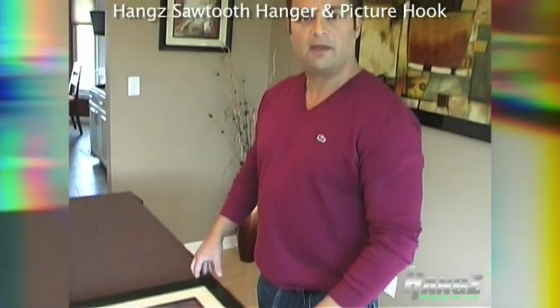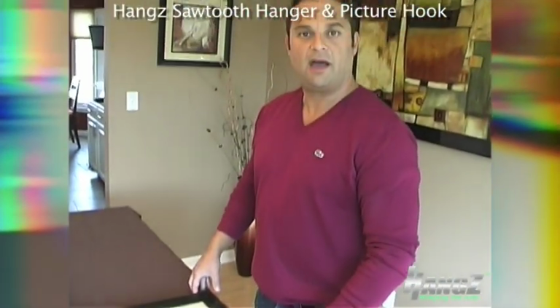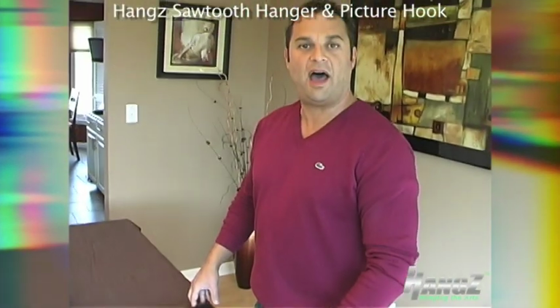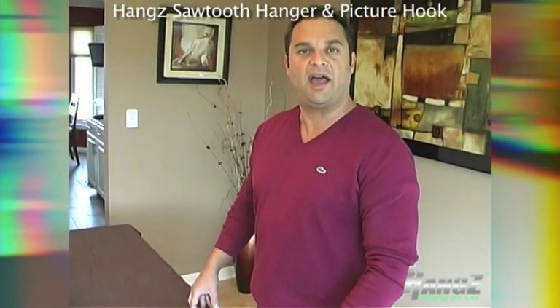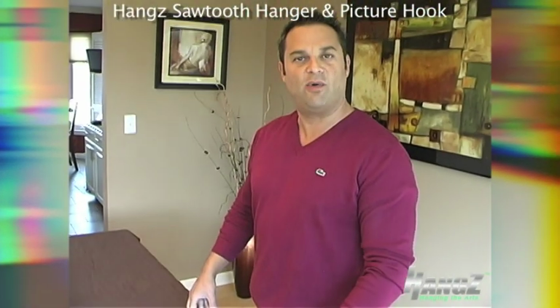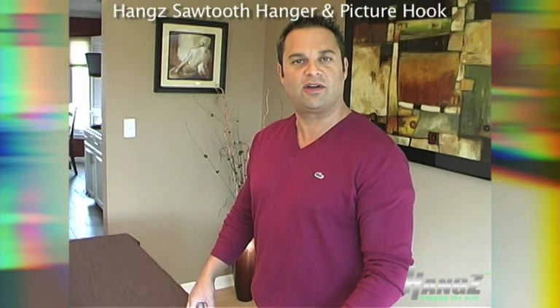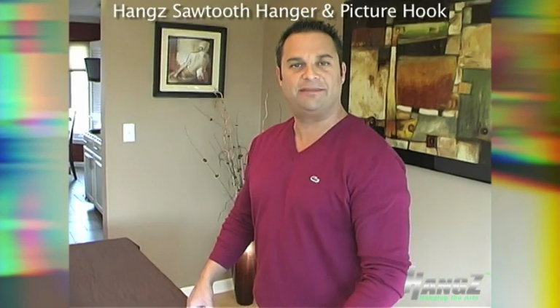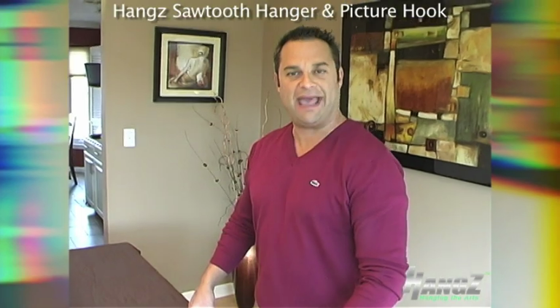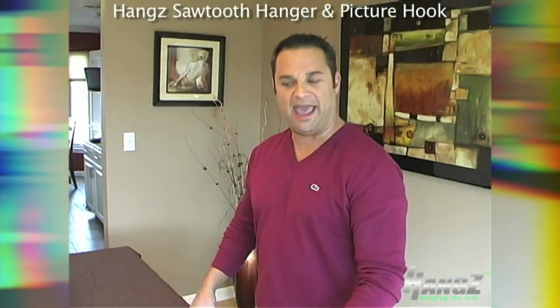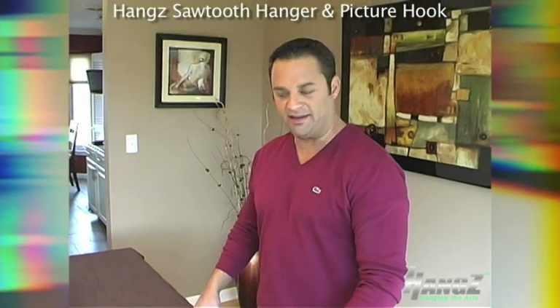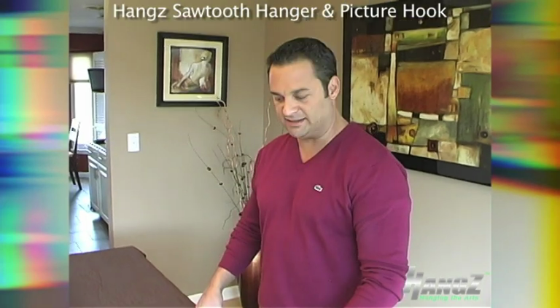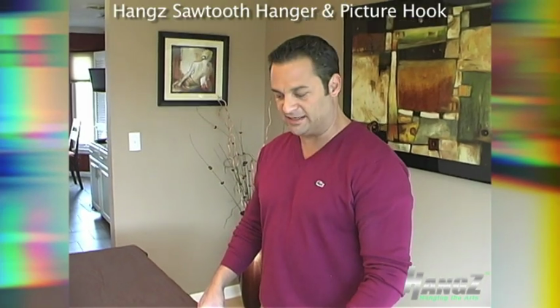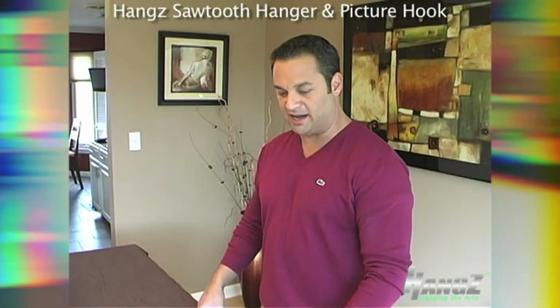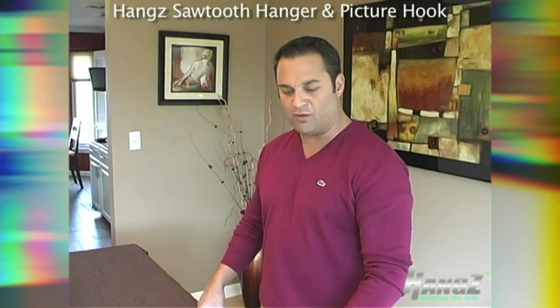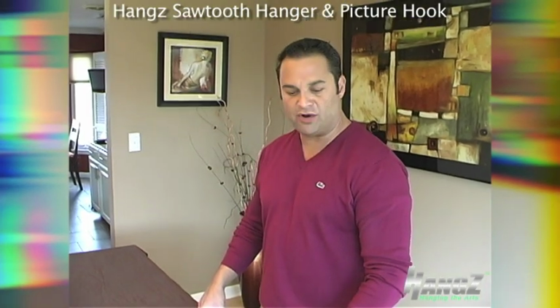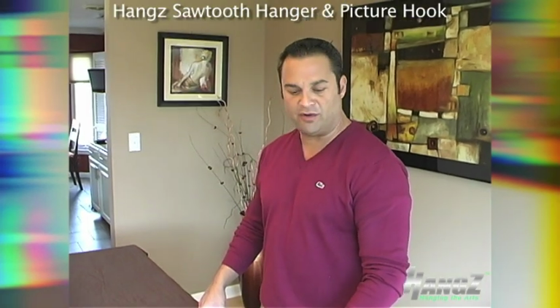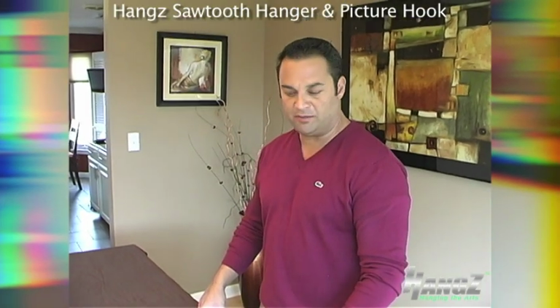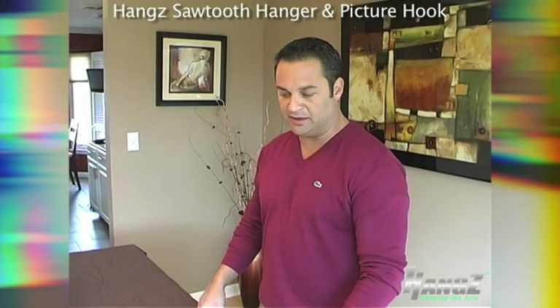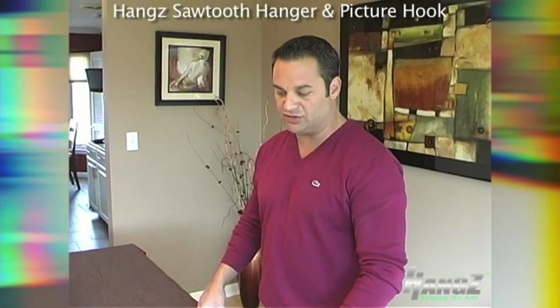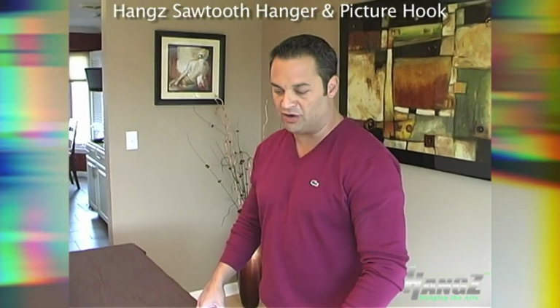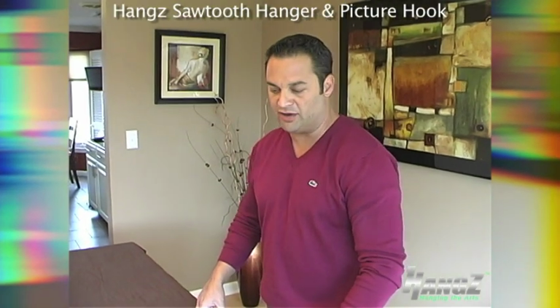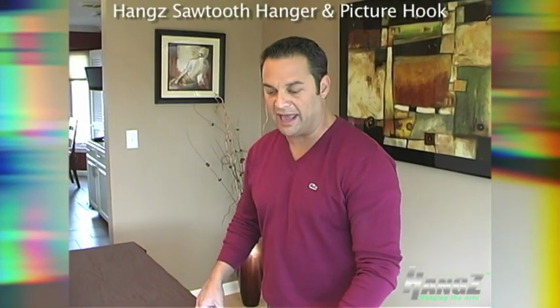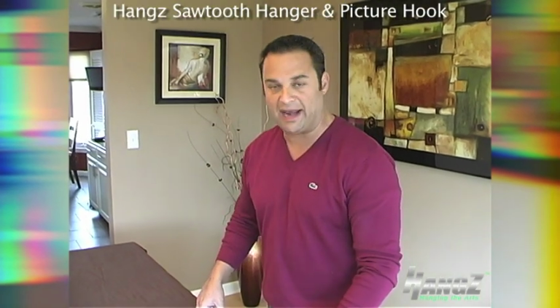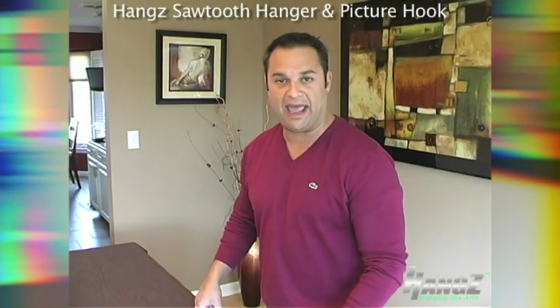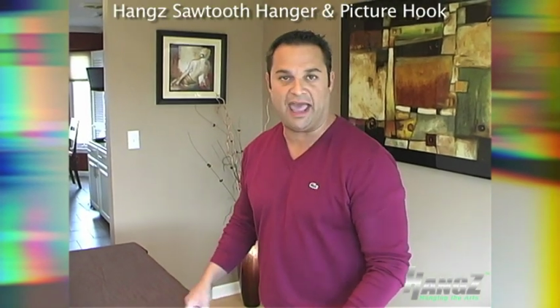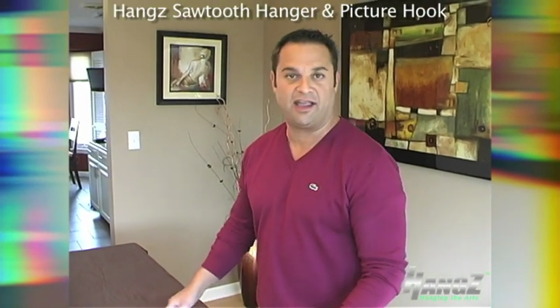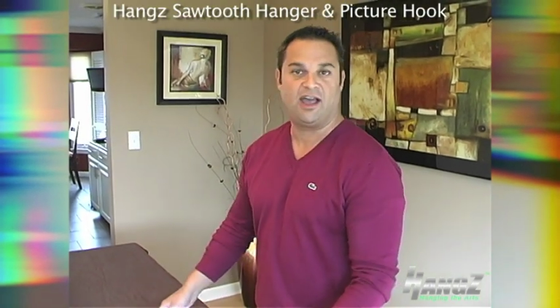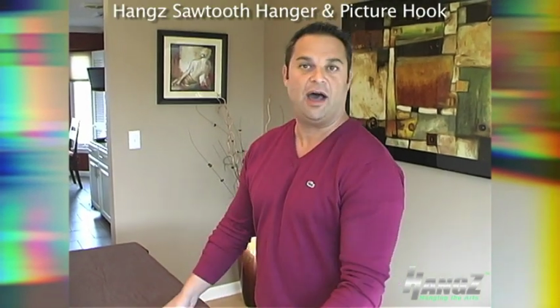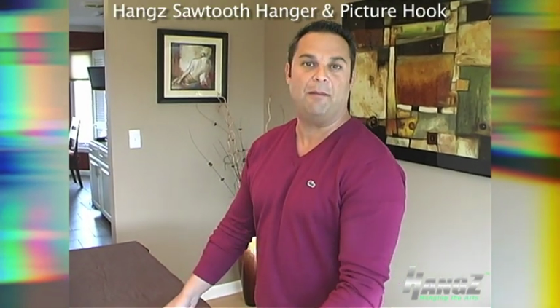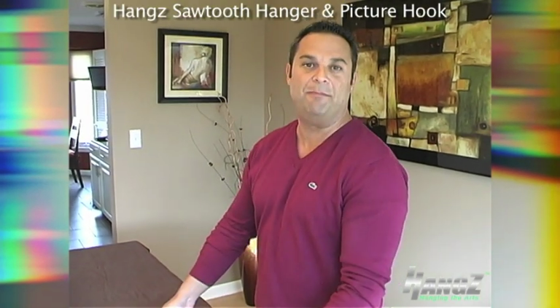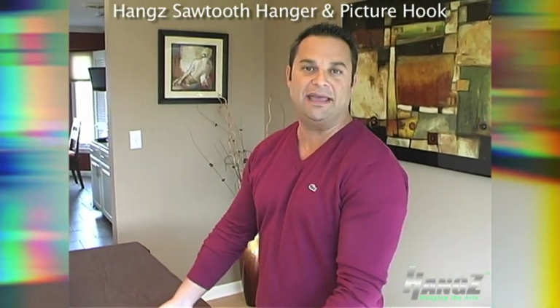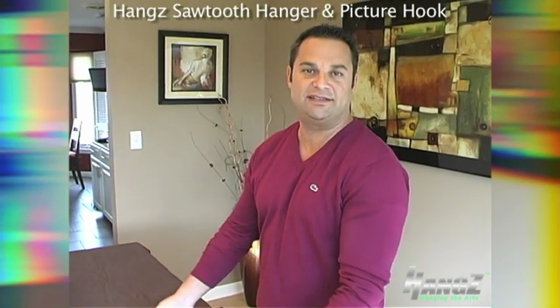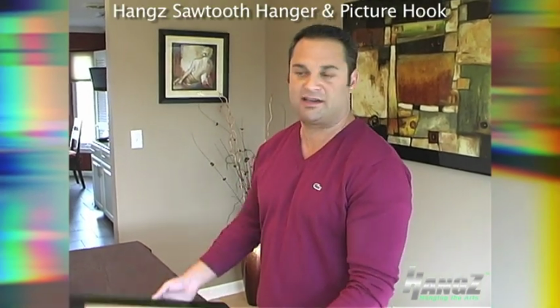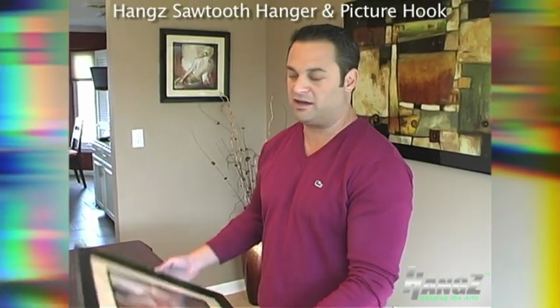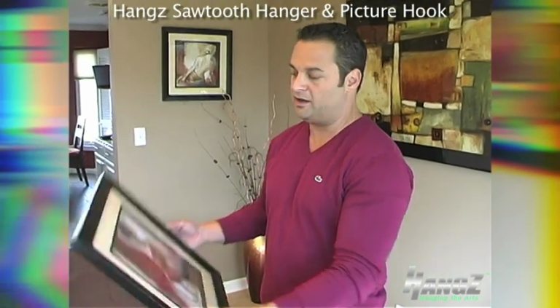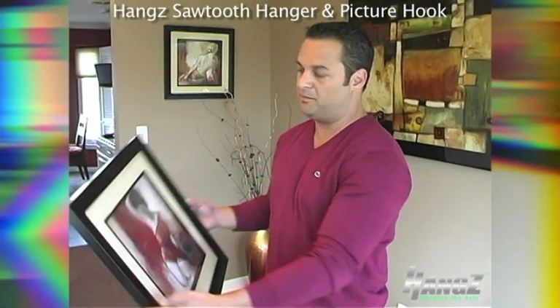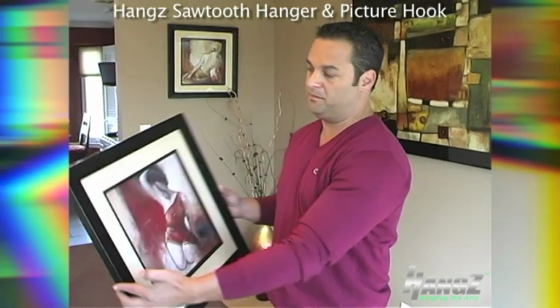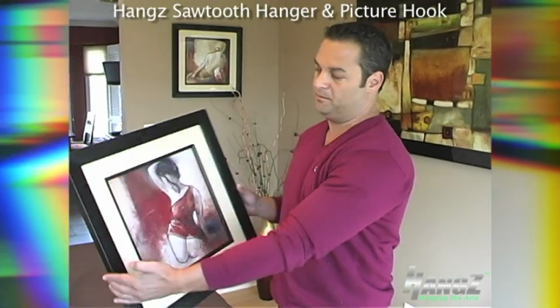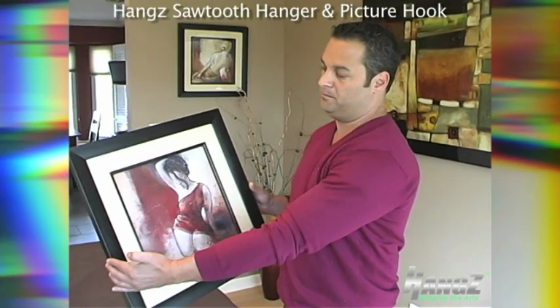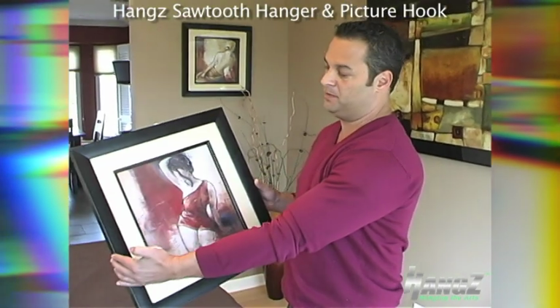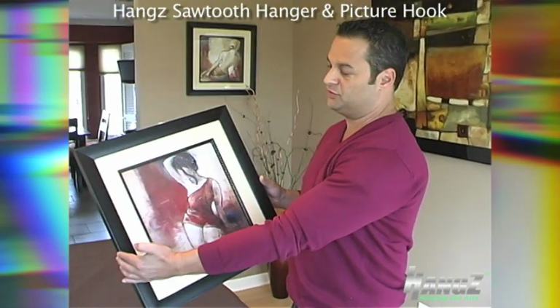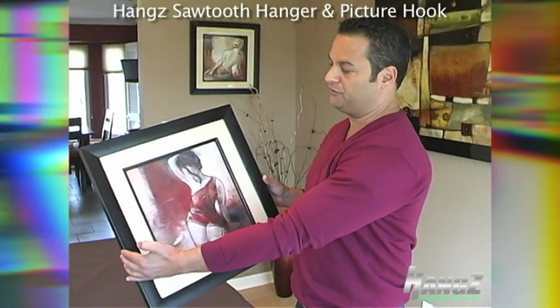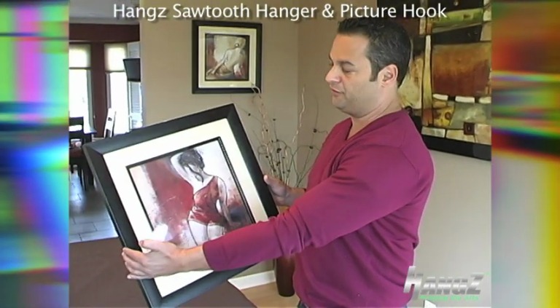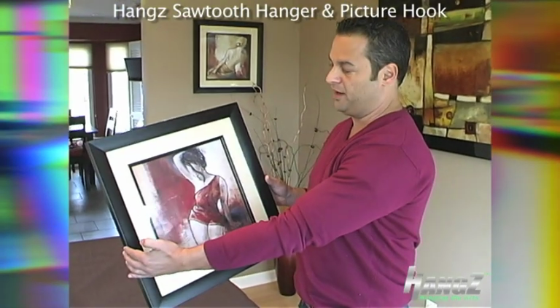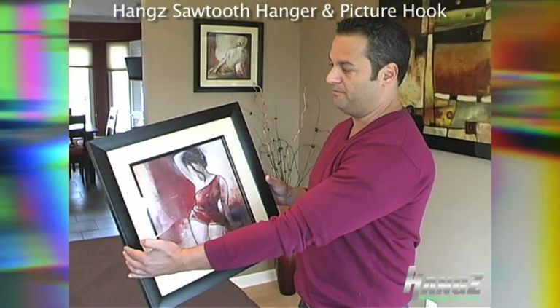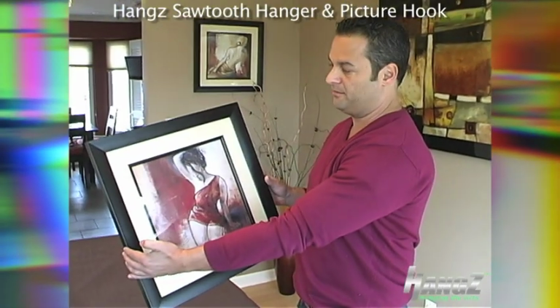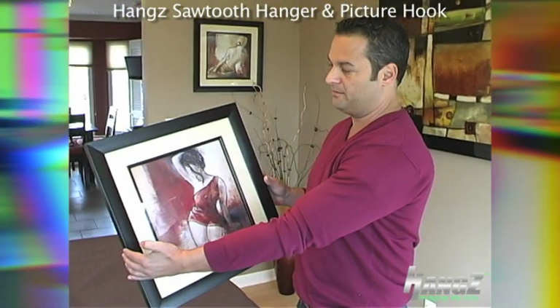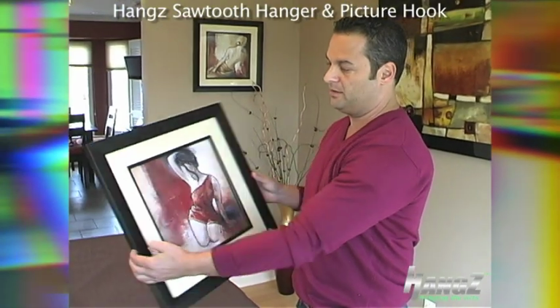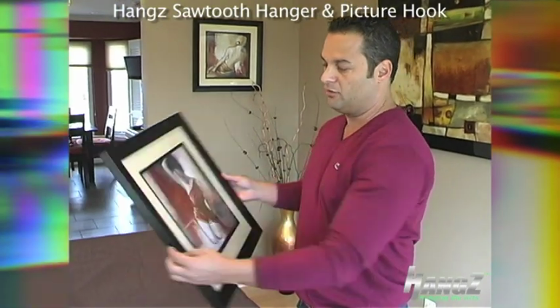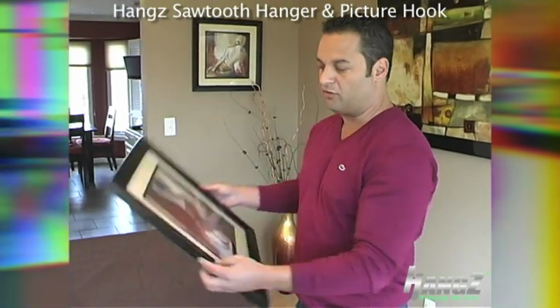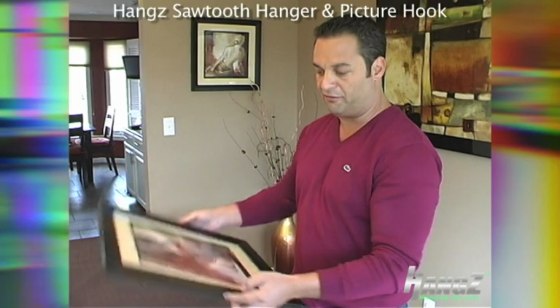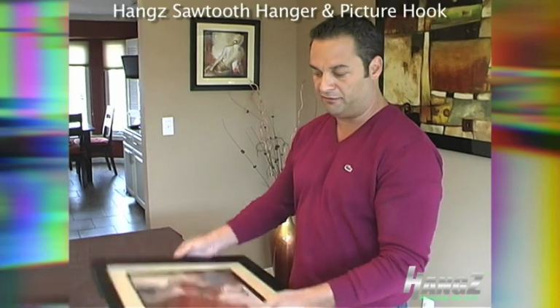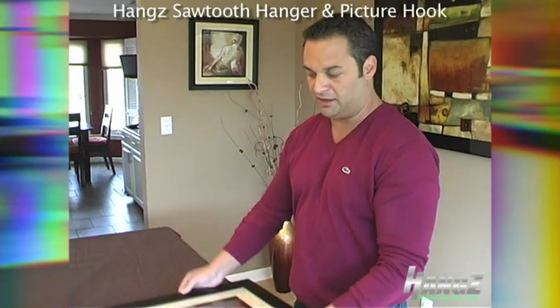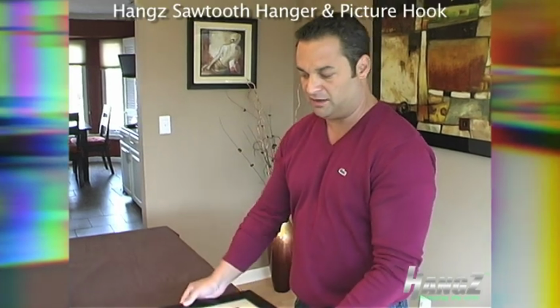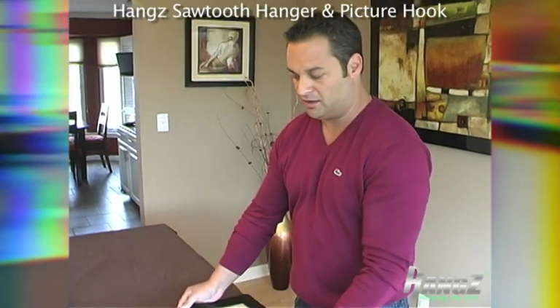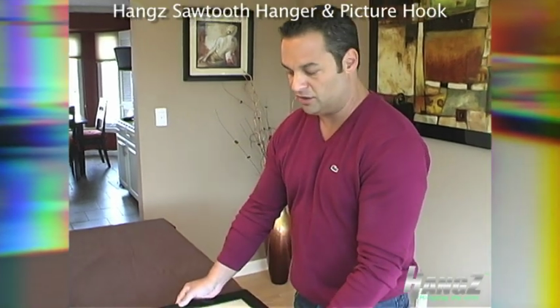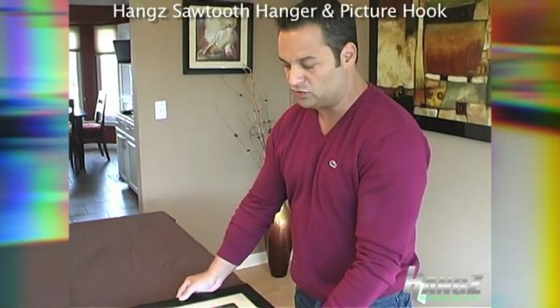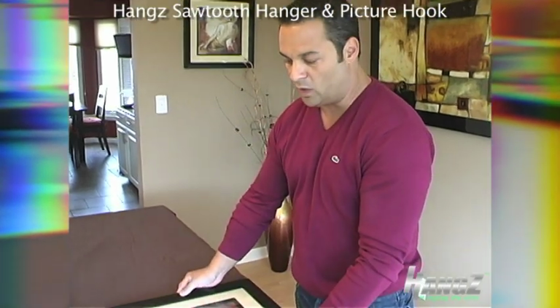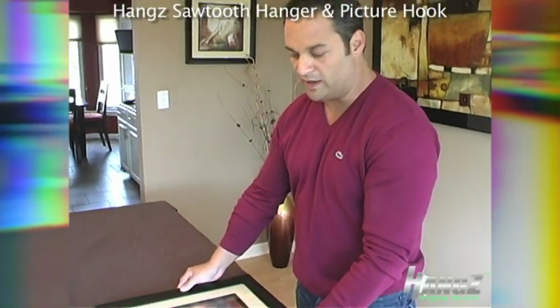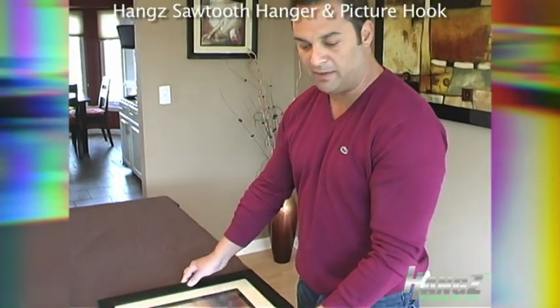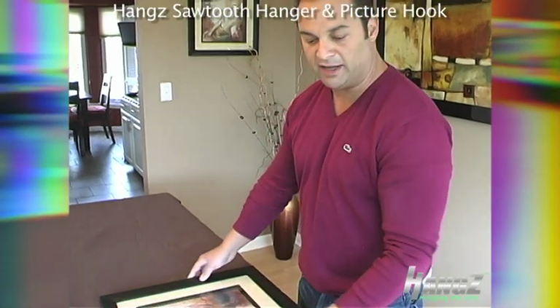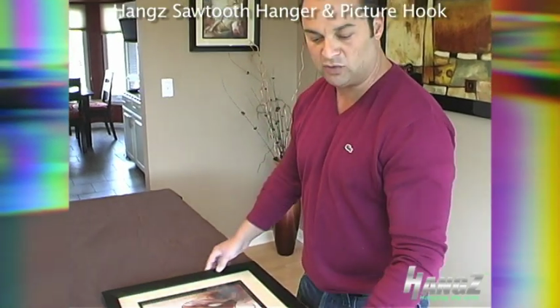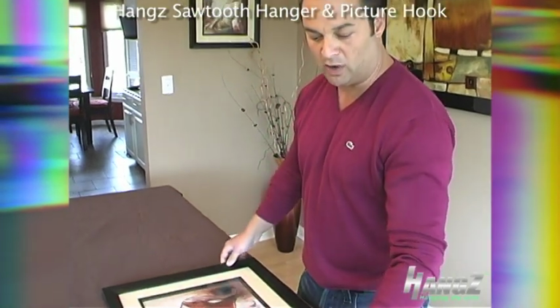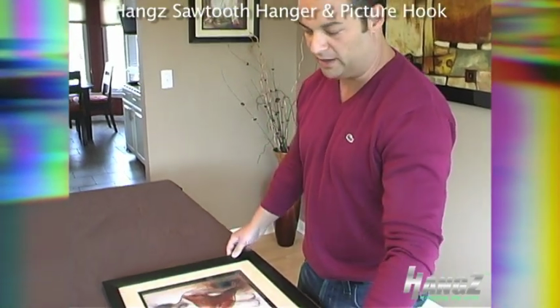Hi, welcome to Hangs. Today we're going to be showing you how to hang a basic picture frame, roughly 20 by 20.